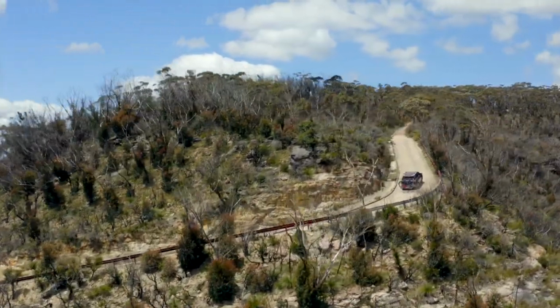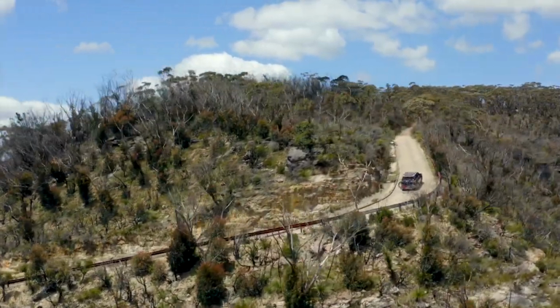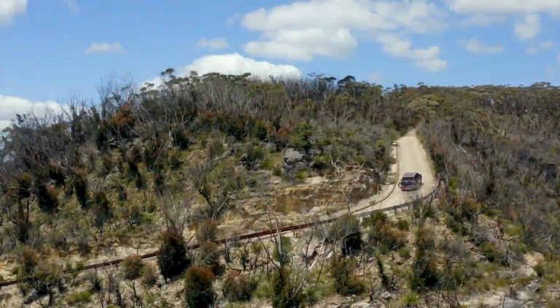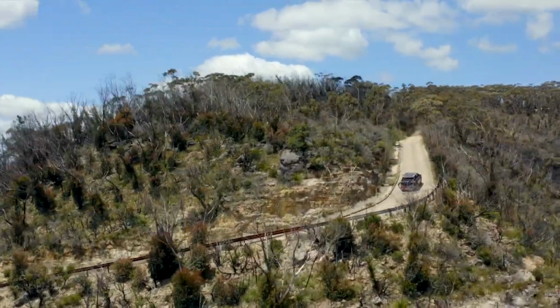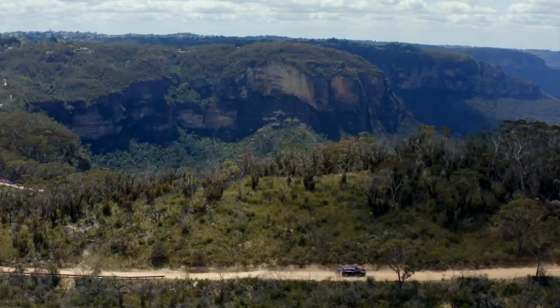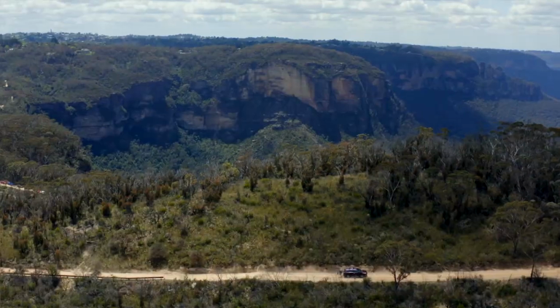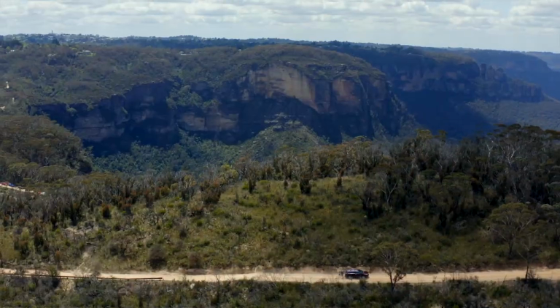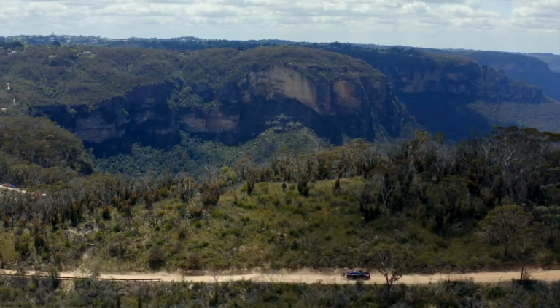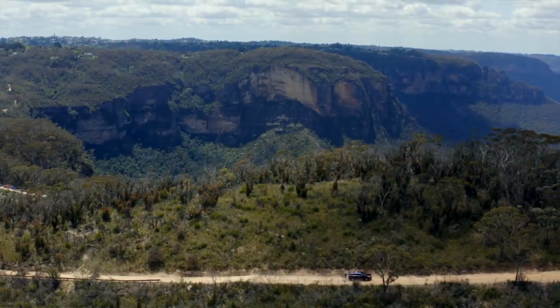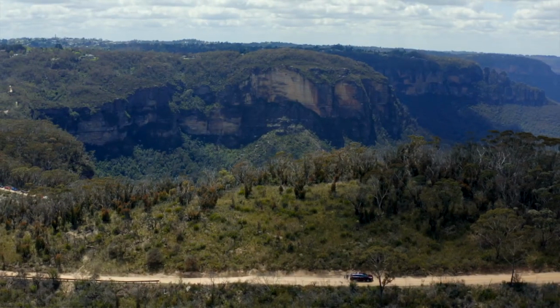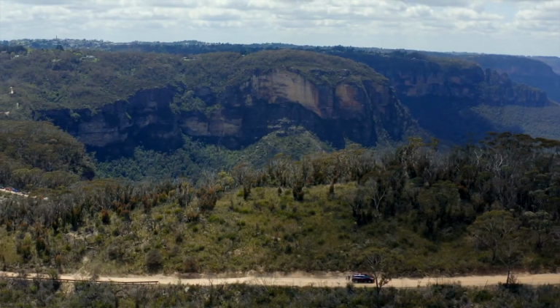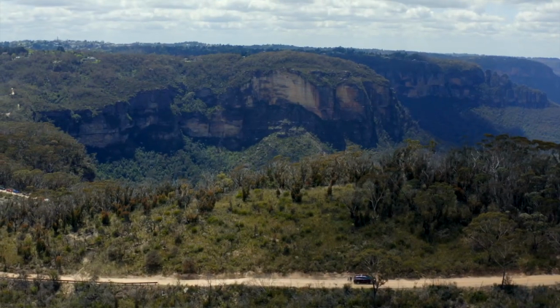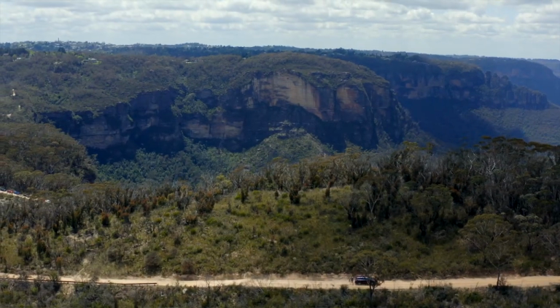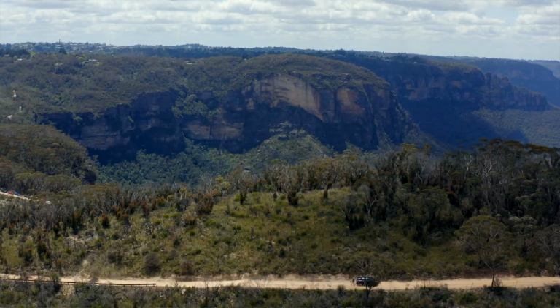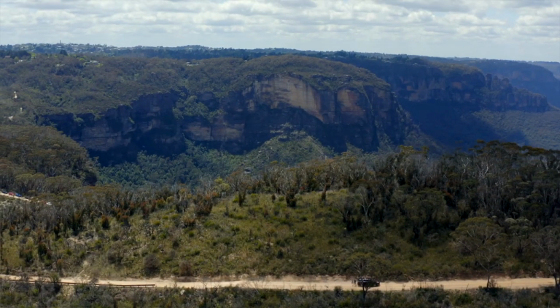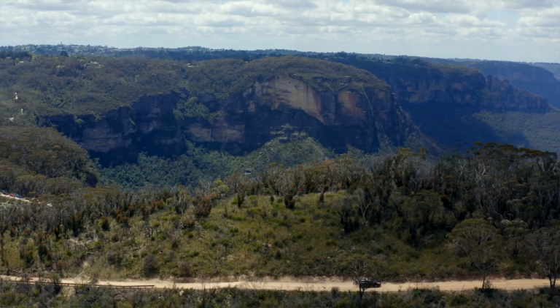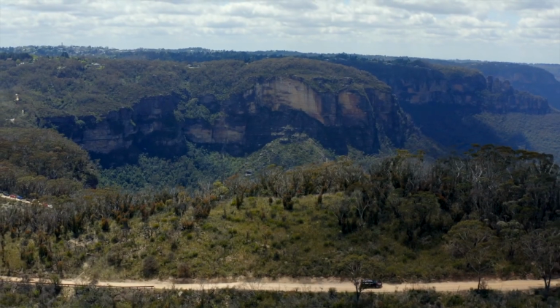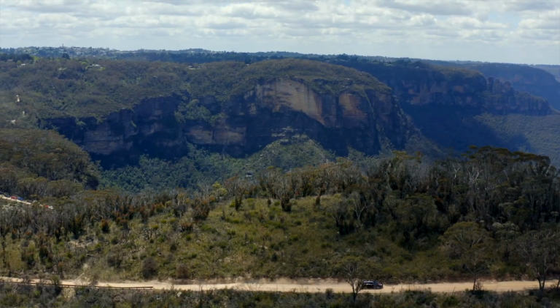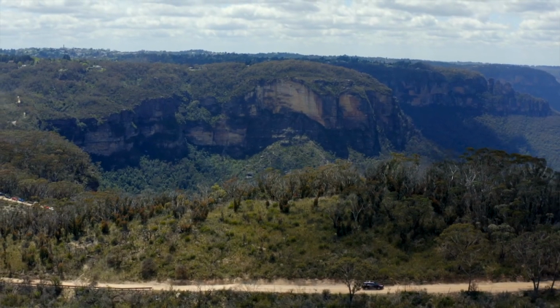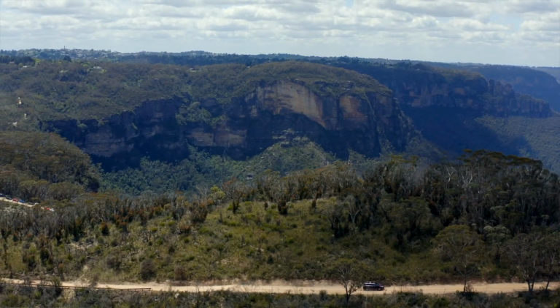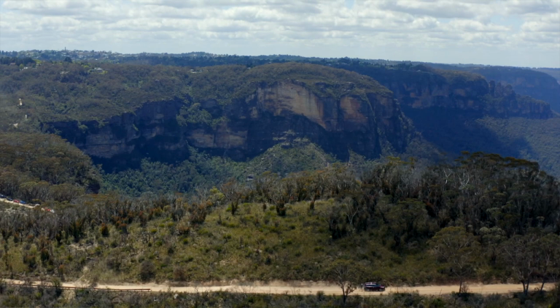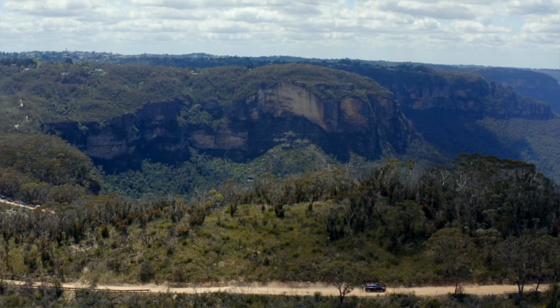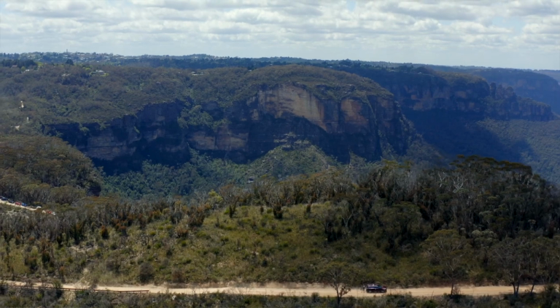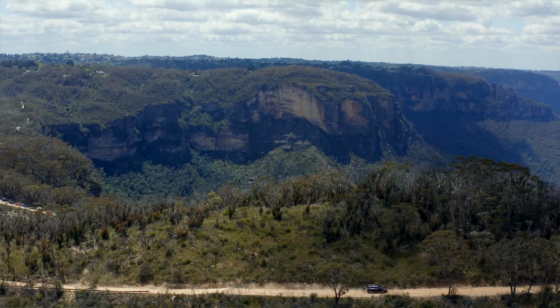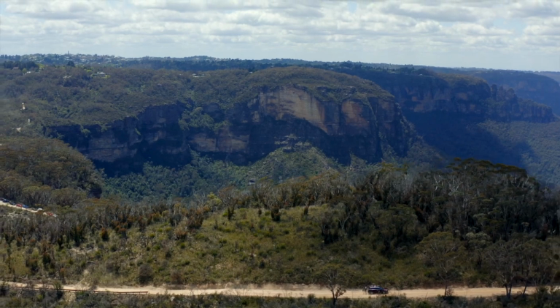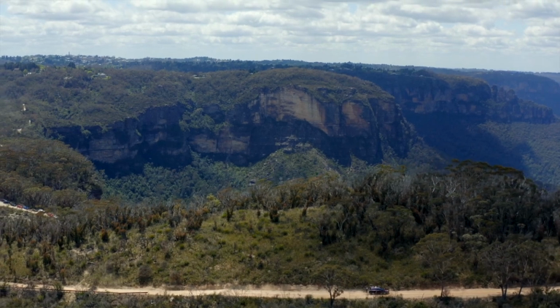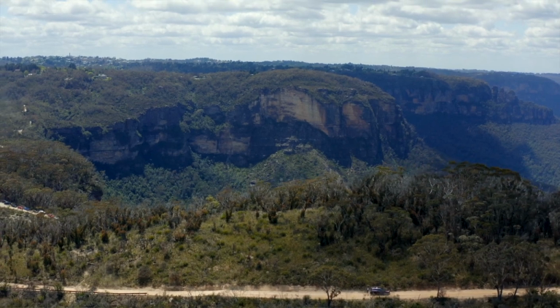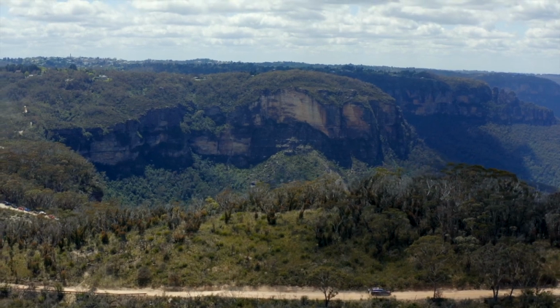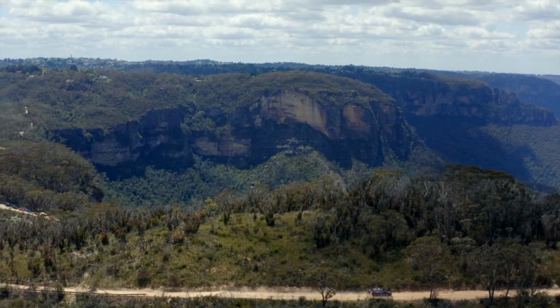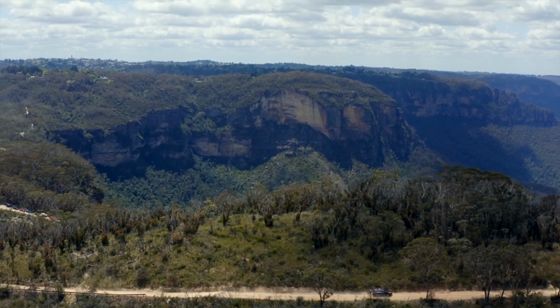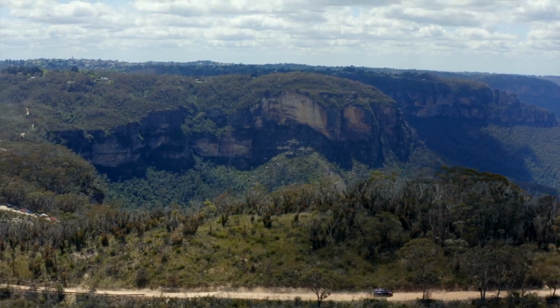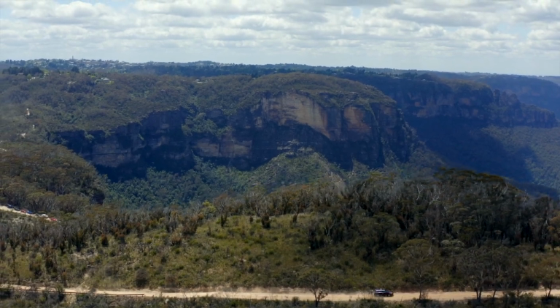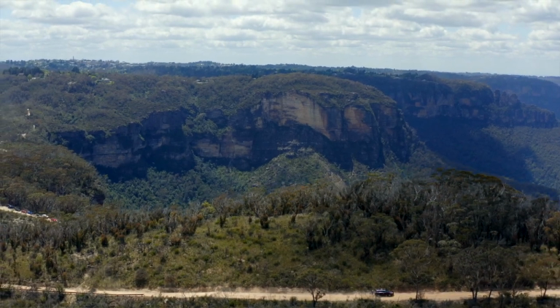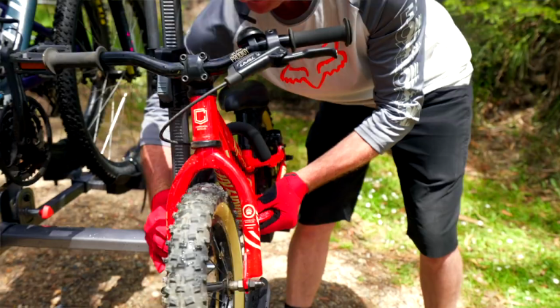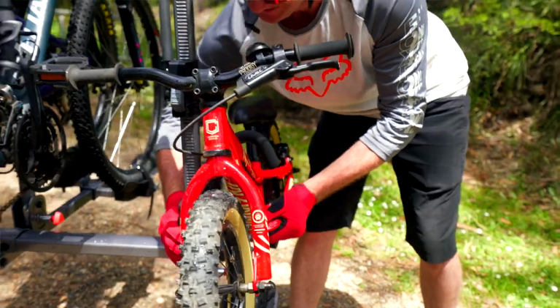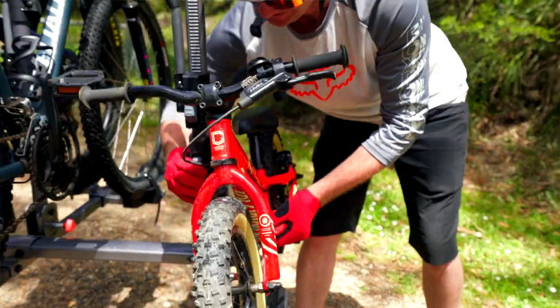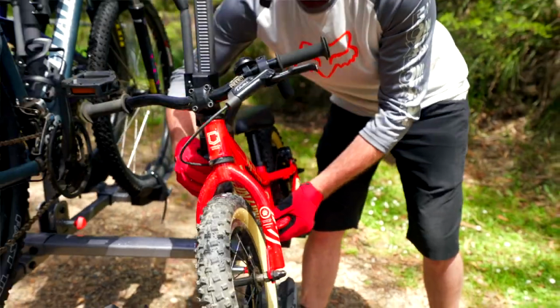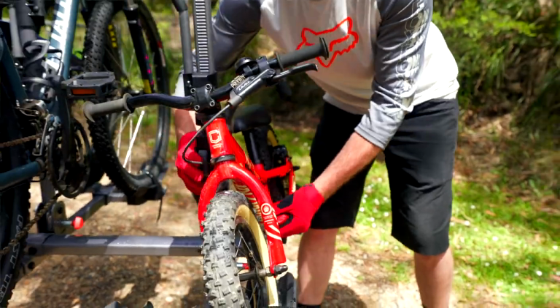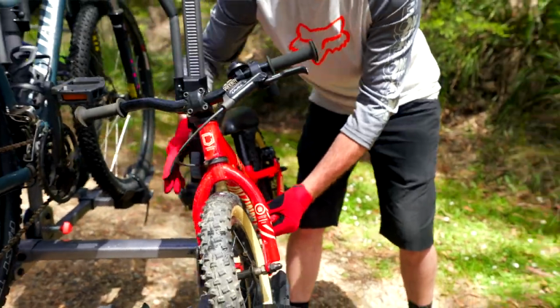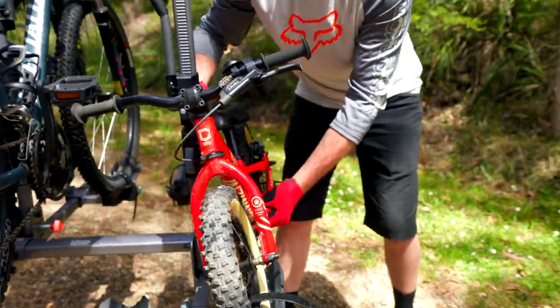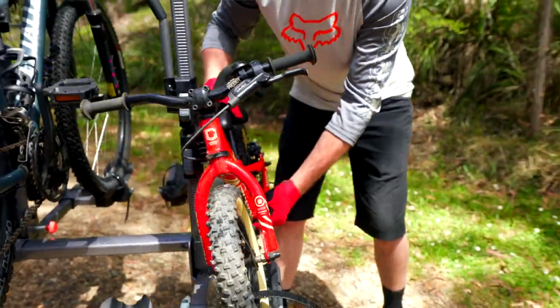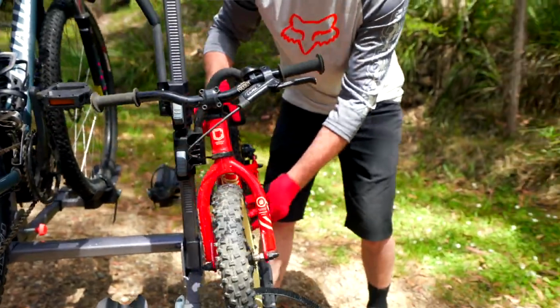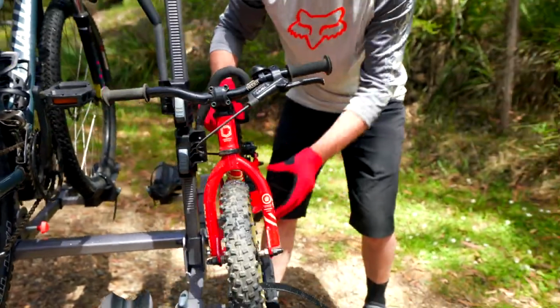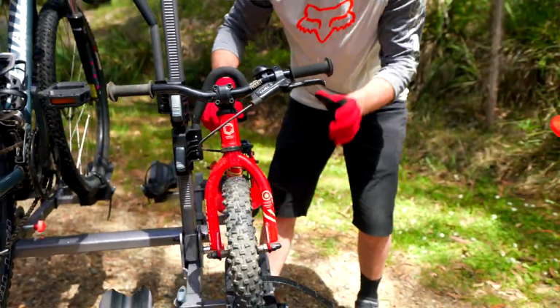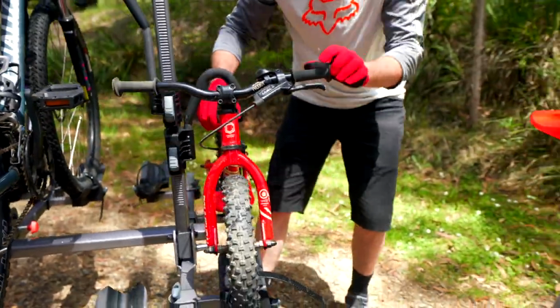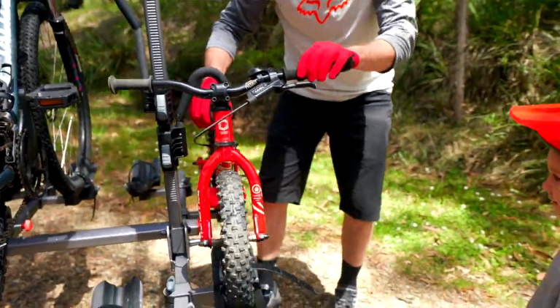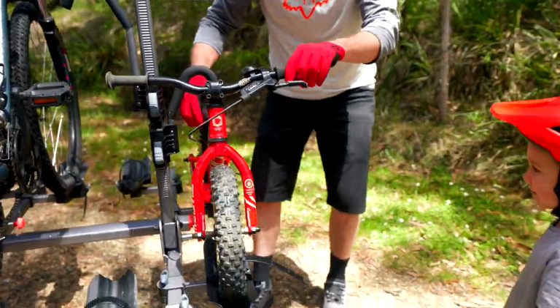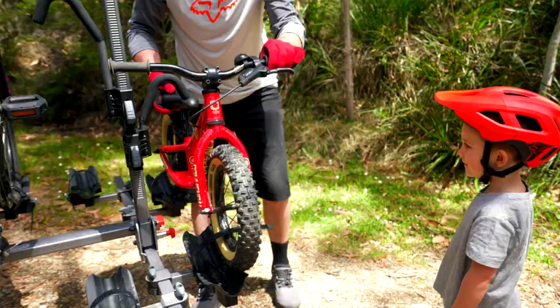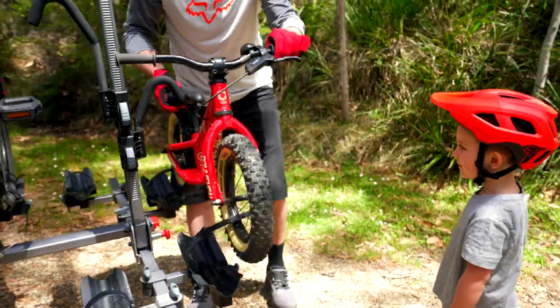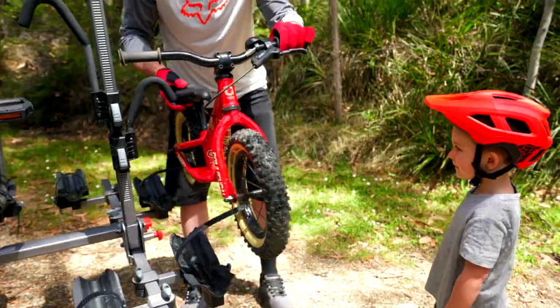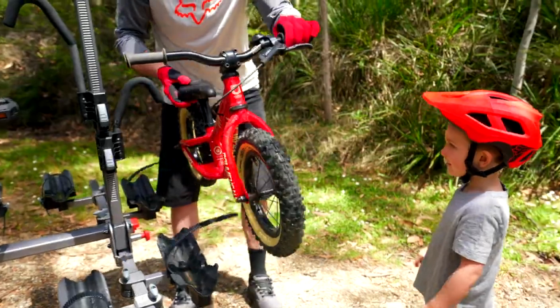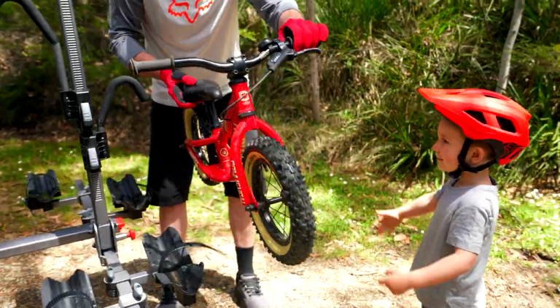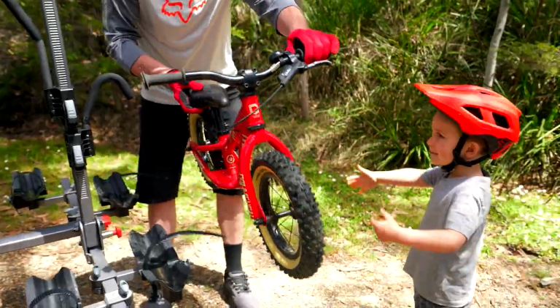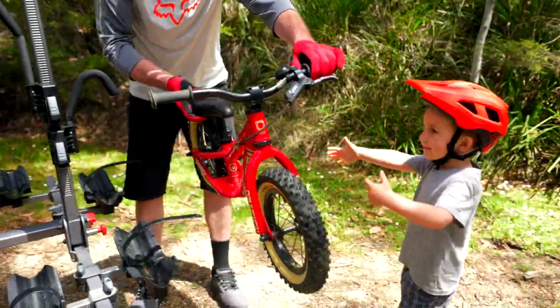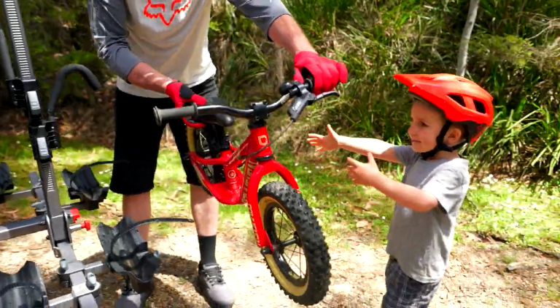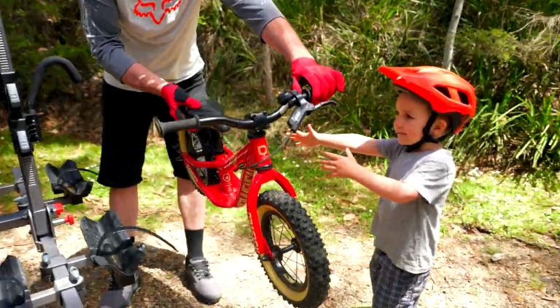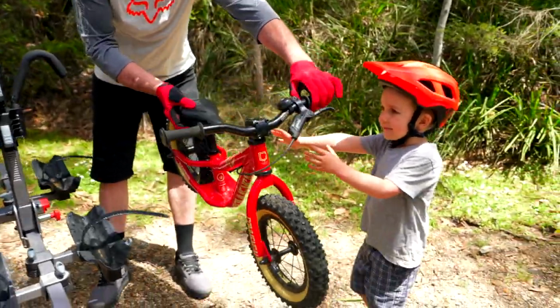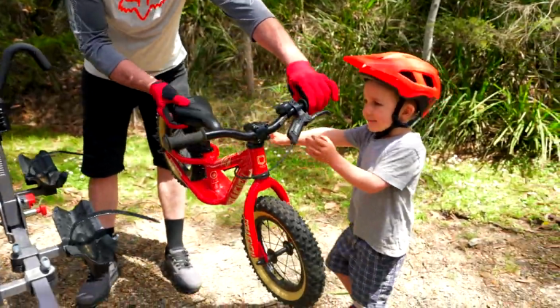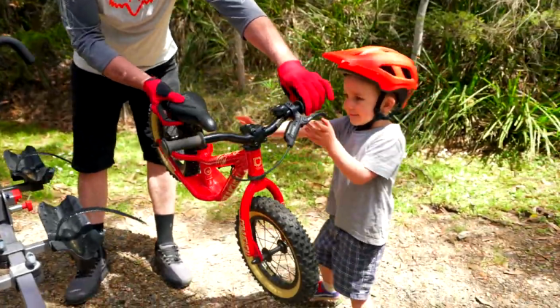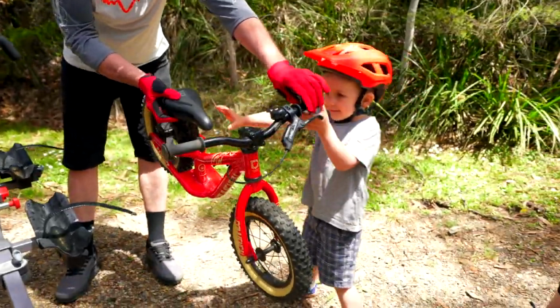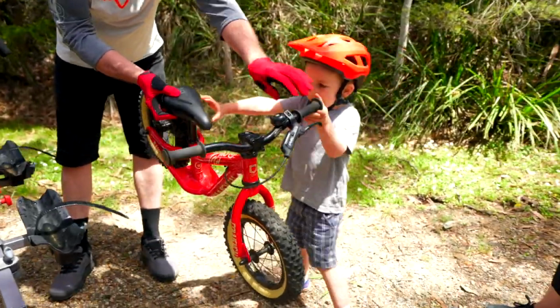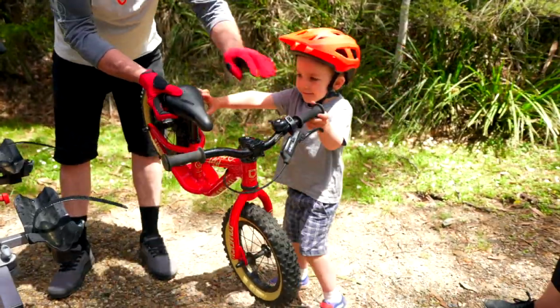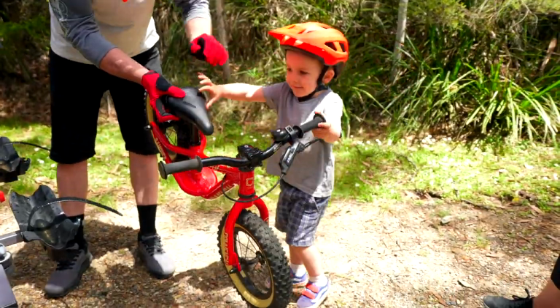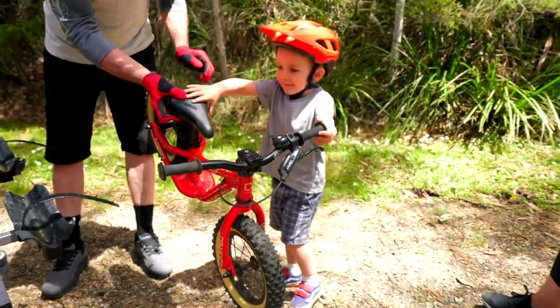It can be bikes of all shapes and sizes — e-bikes, regular bikes, kids bikes, road bikes. It doesn't matter what size tire they've got, up to three inches. This rack will be perfect for it.